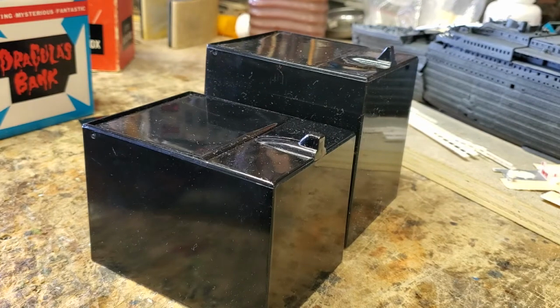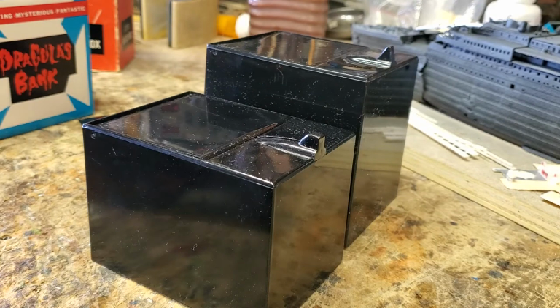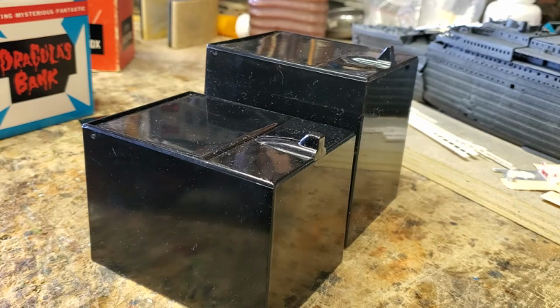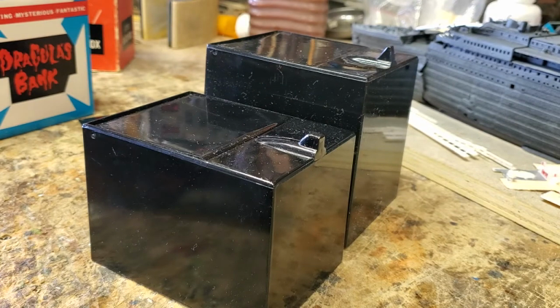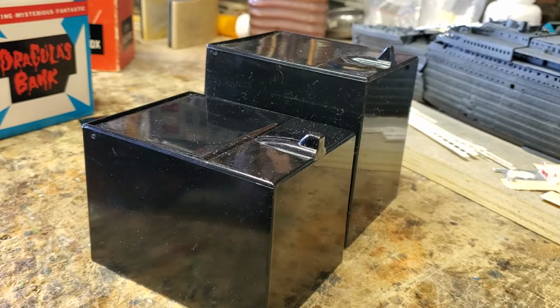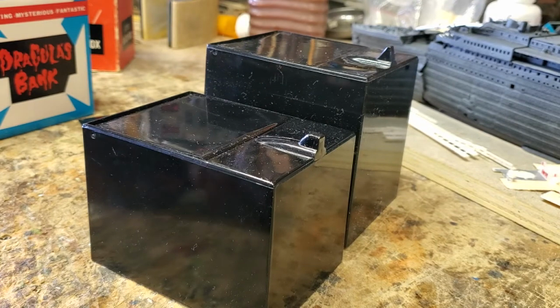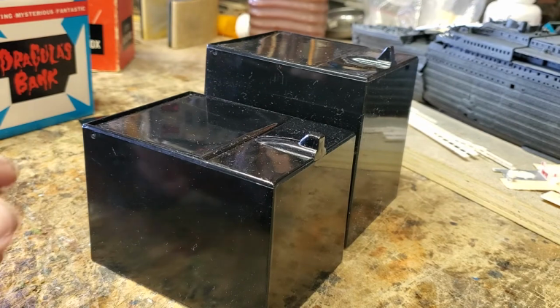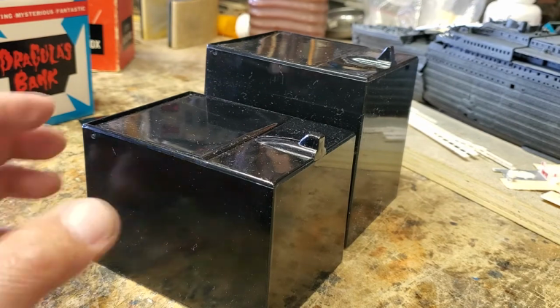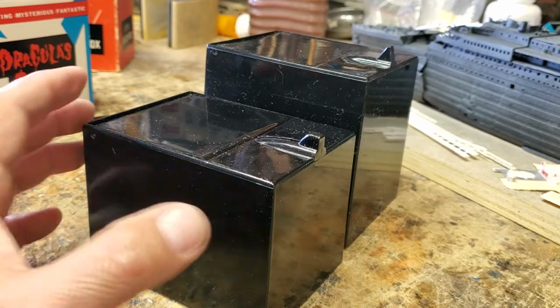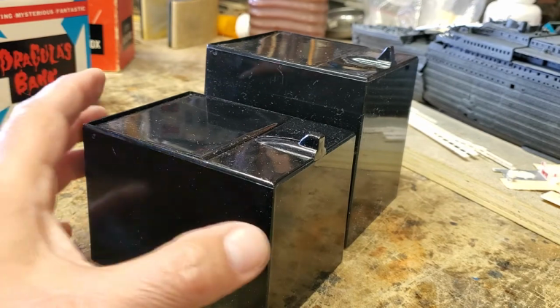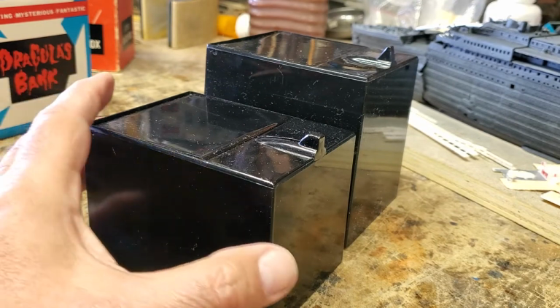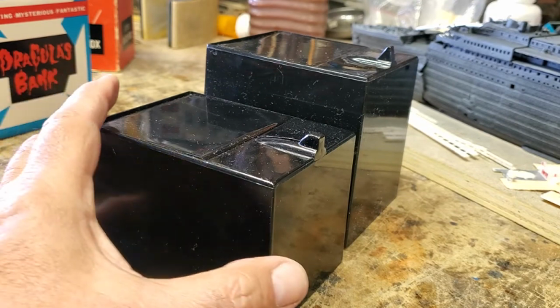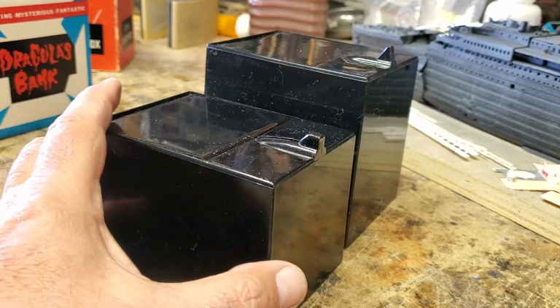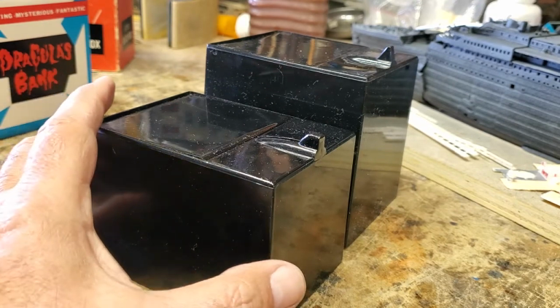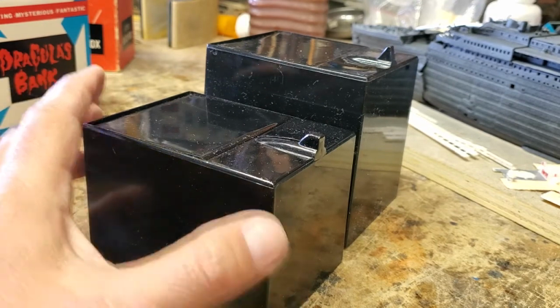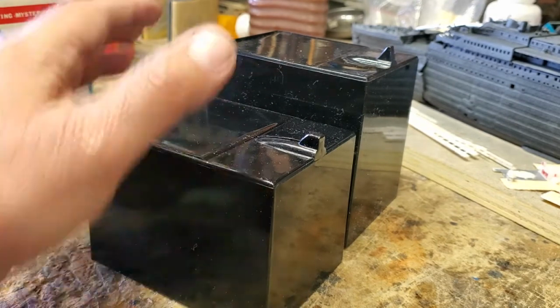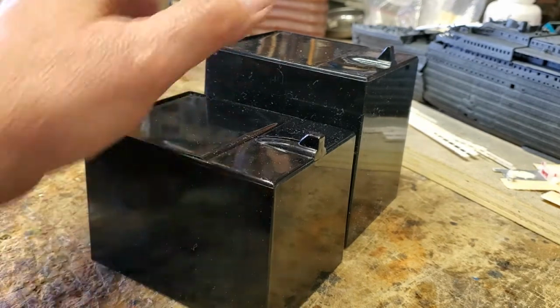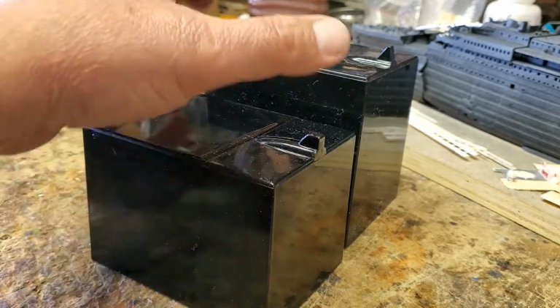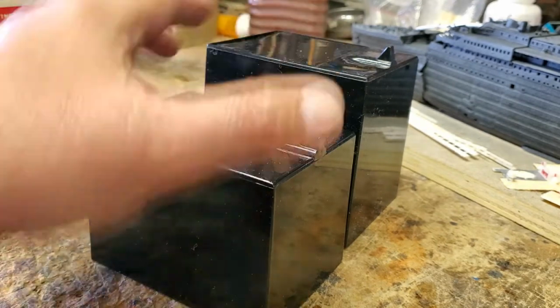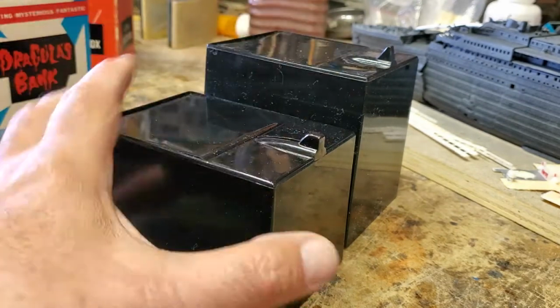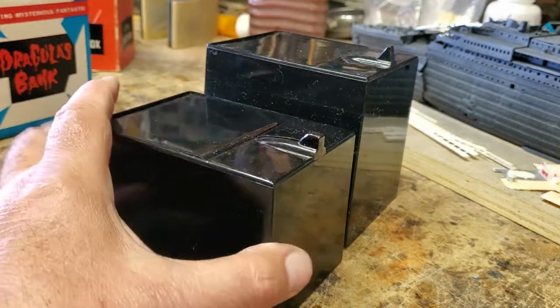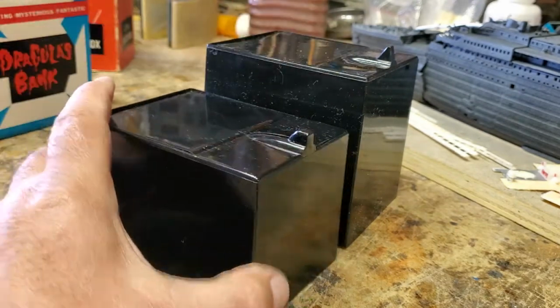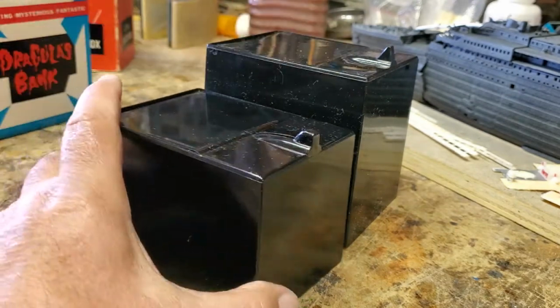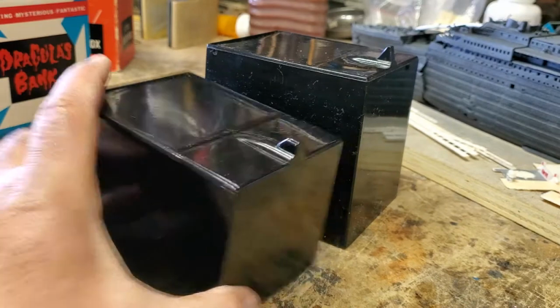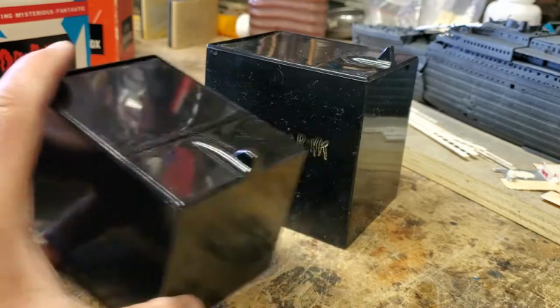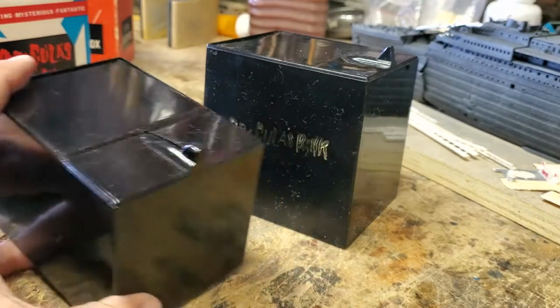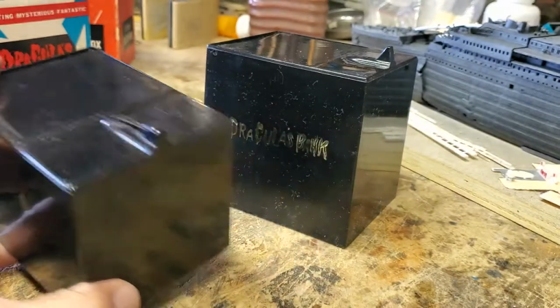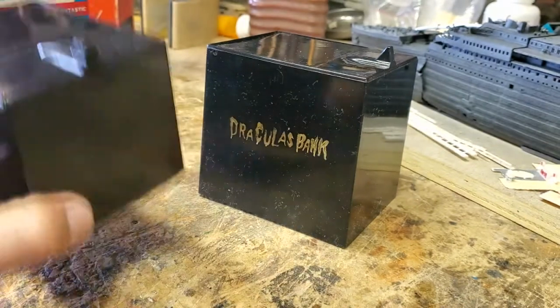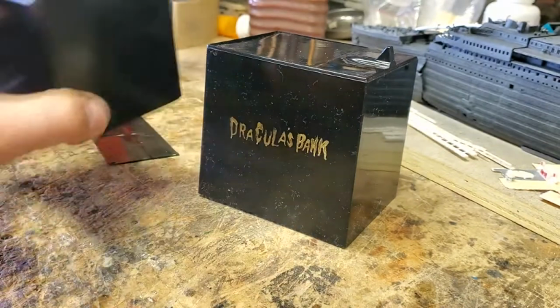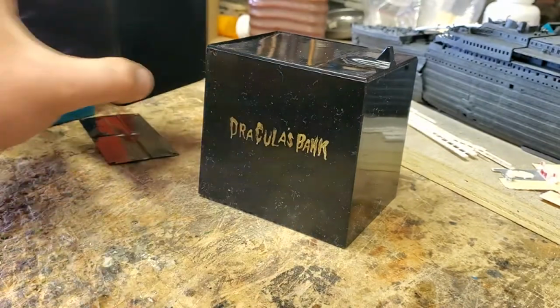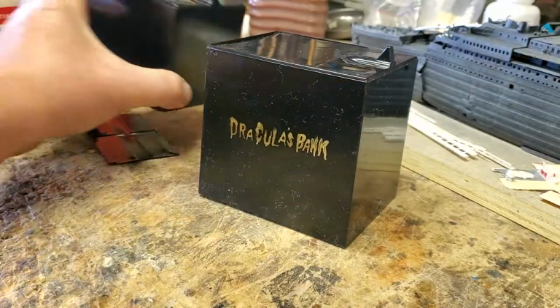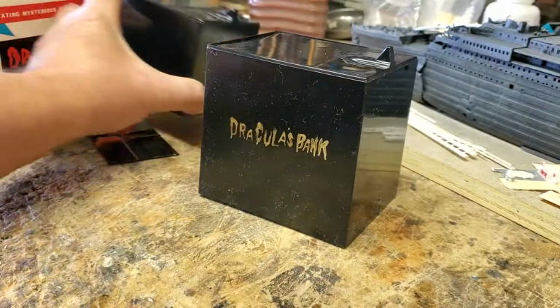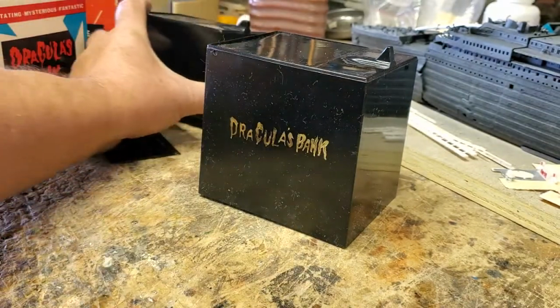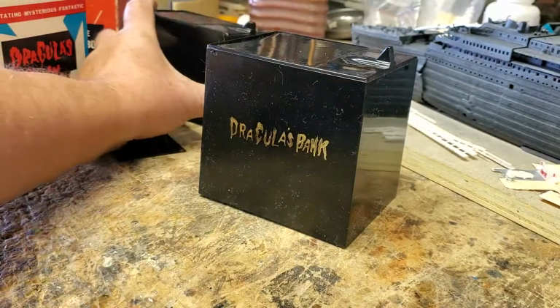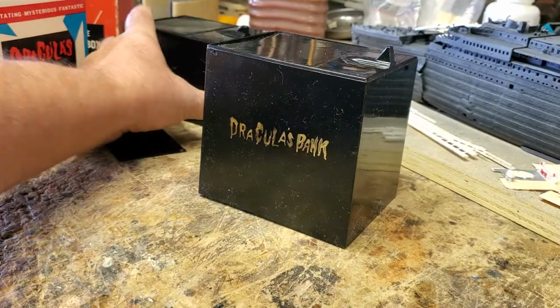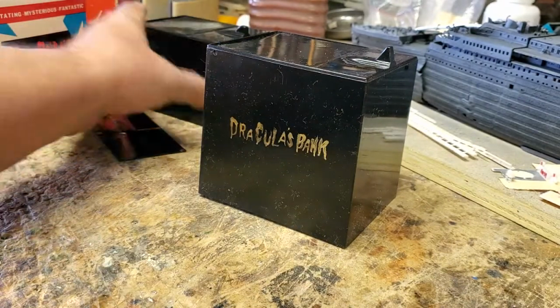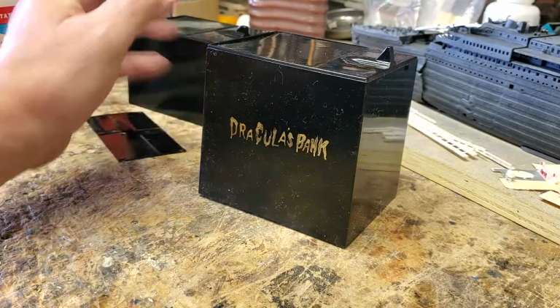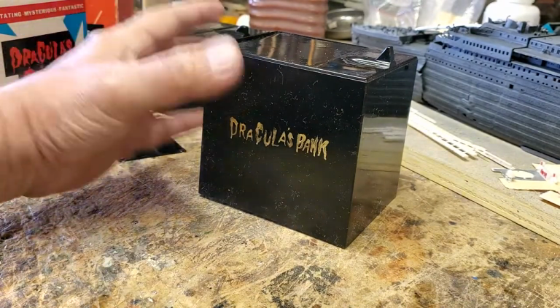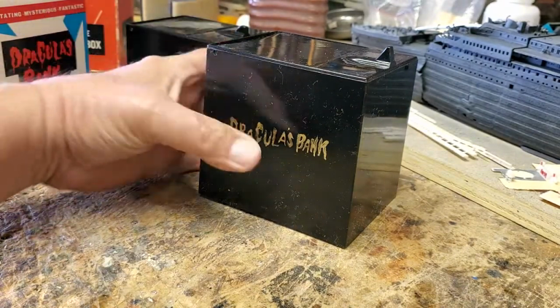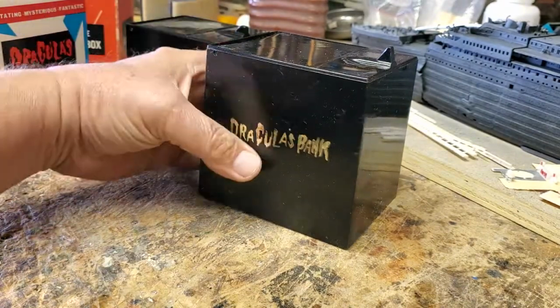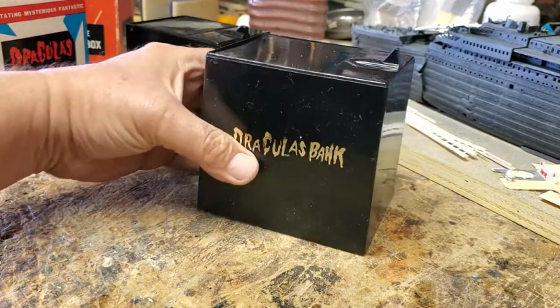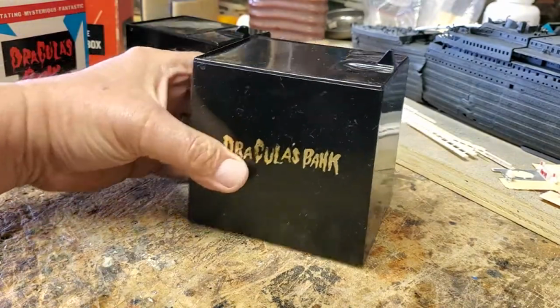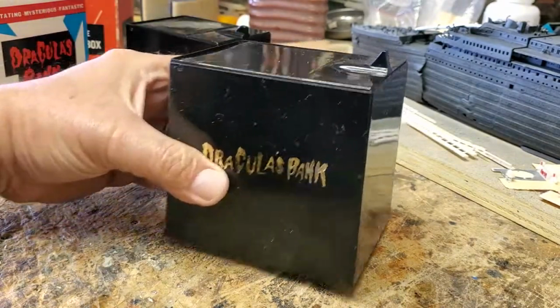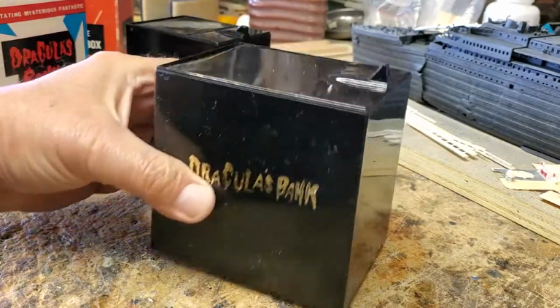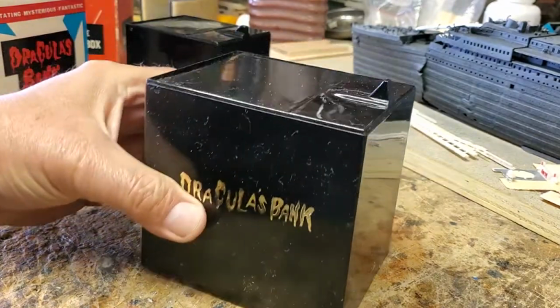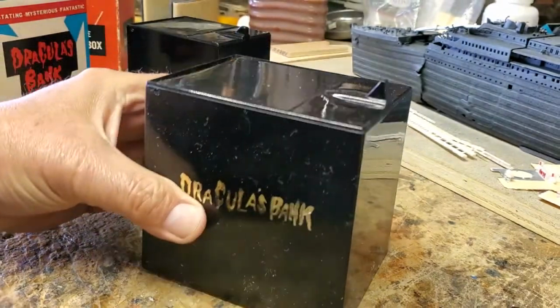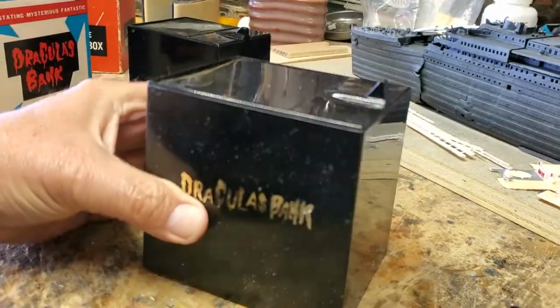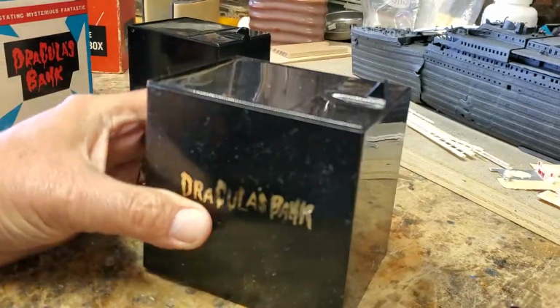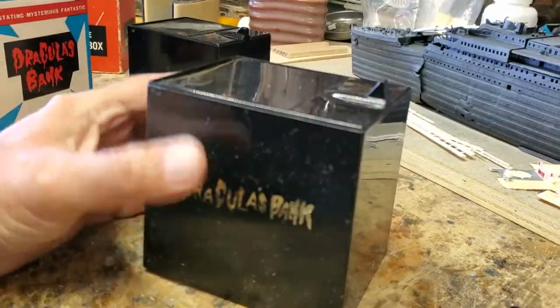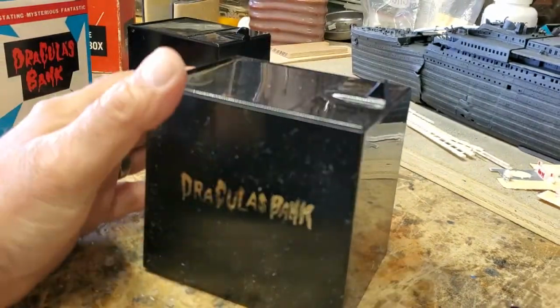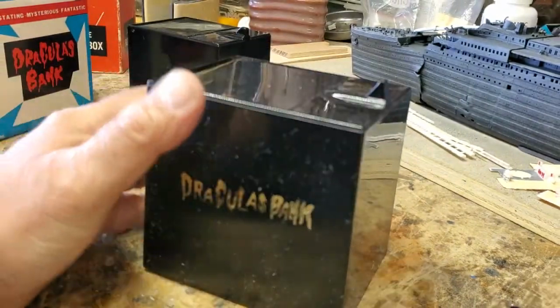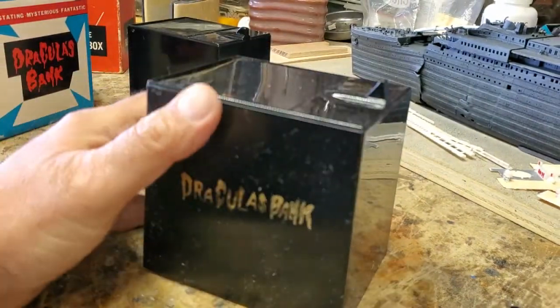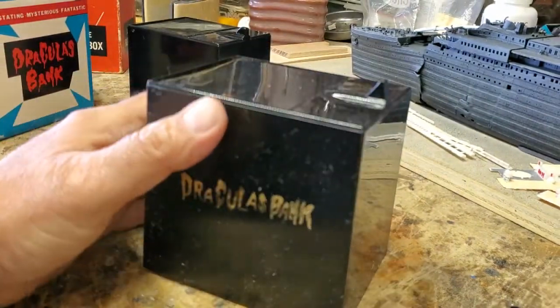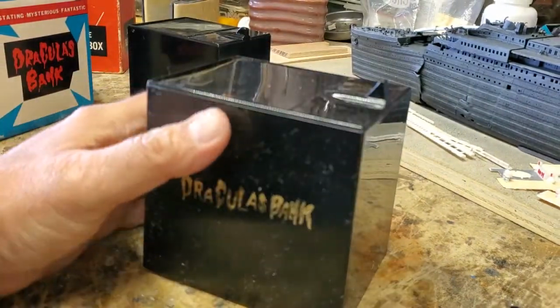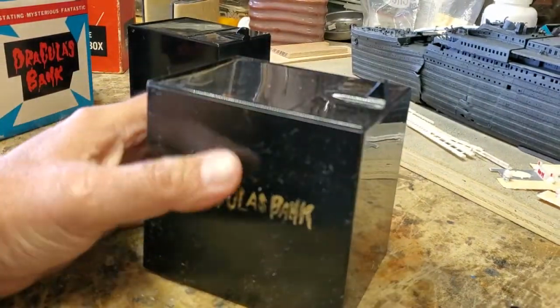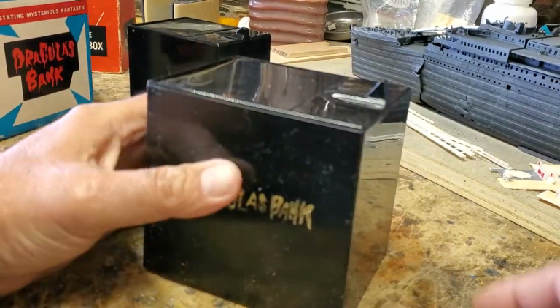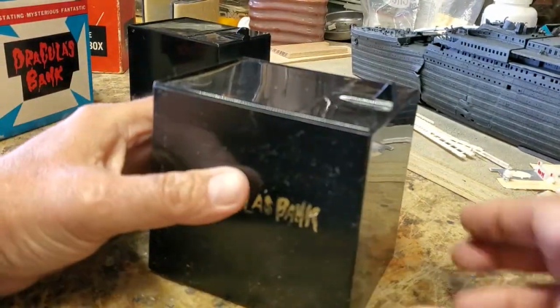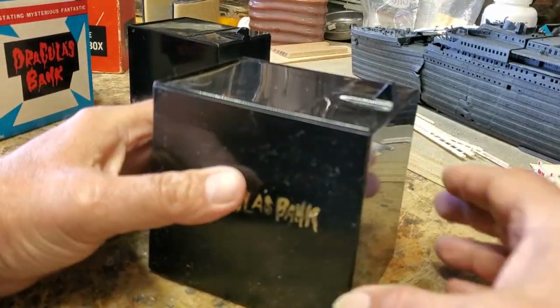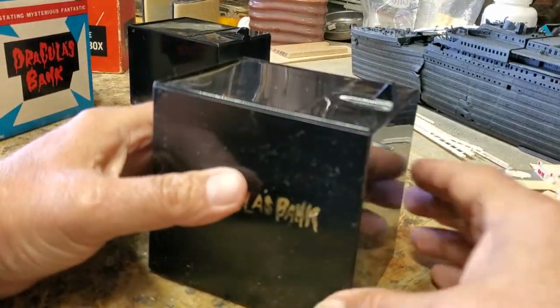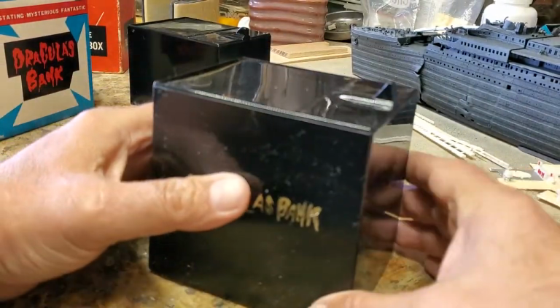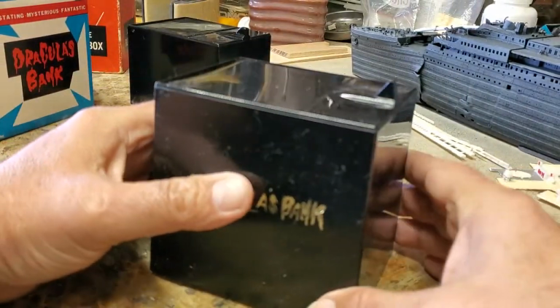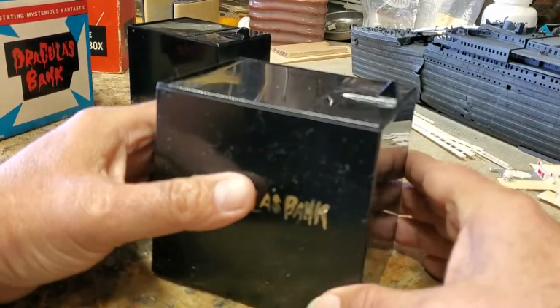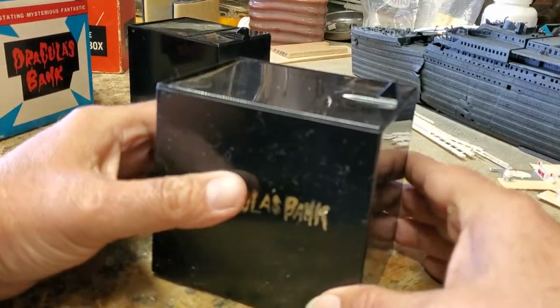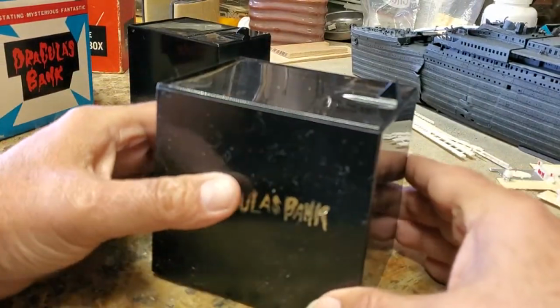One thing you might notice is that Dracula's bank does not rock back and forth like this one. I've seen some YouTube clips of Dracula's banks that do rock. This one doesn't.